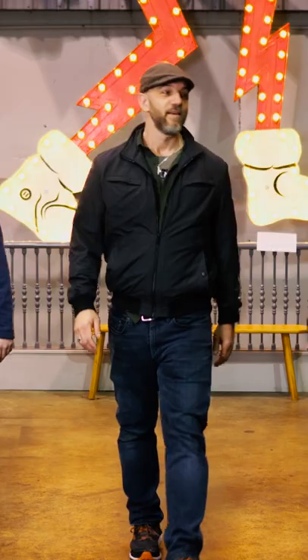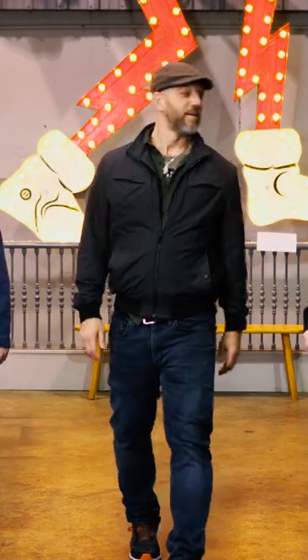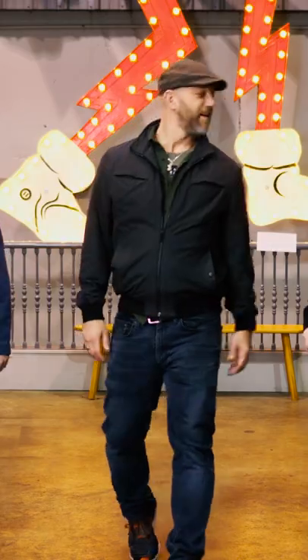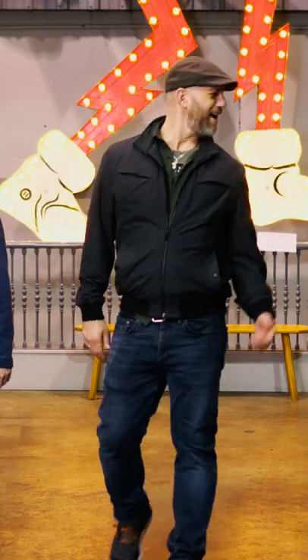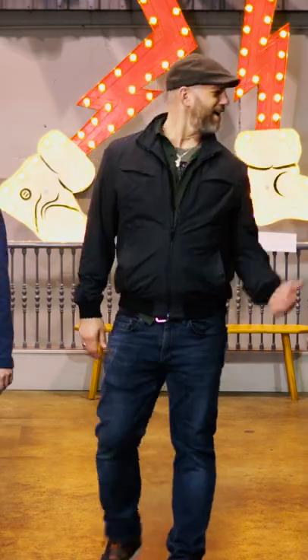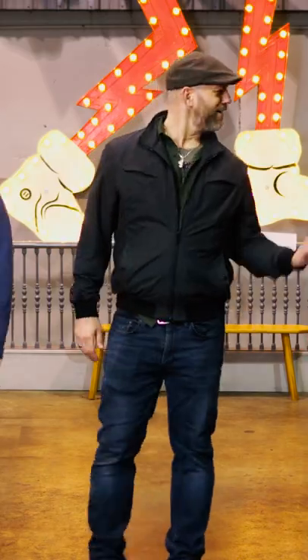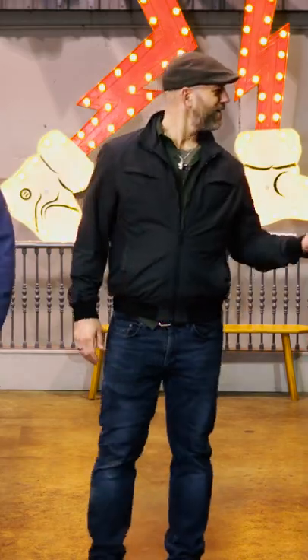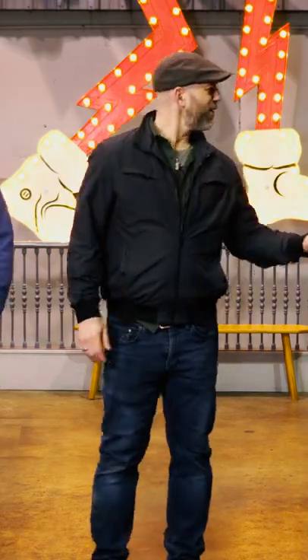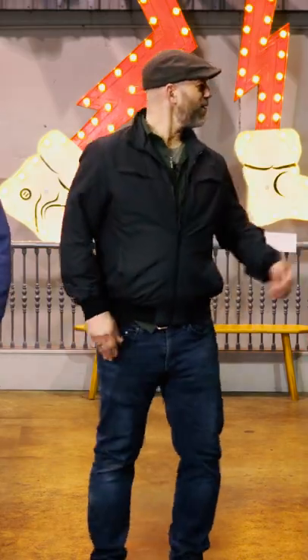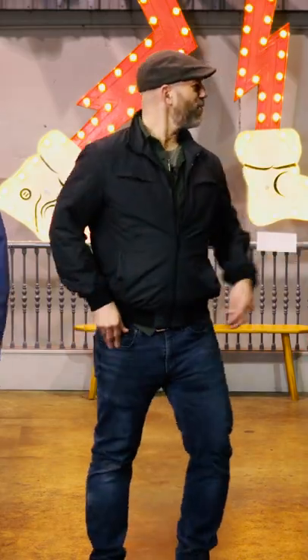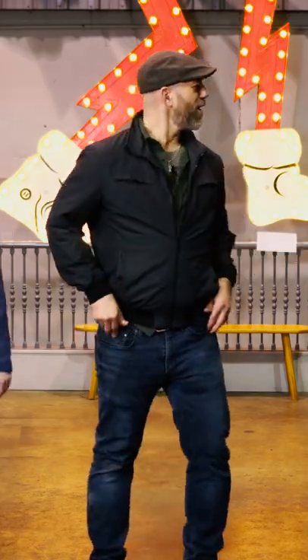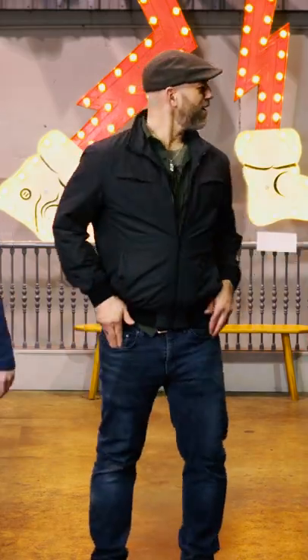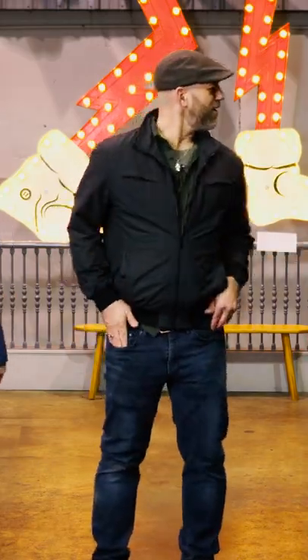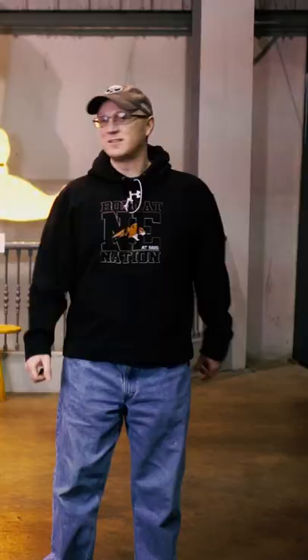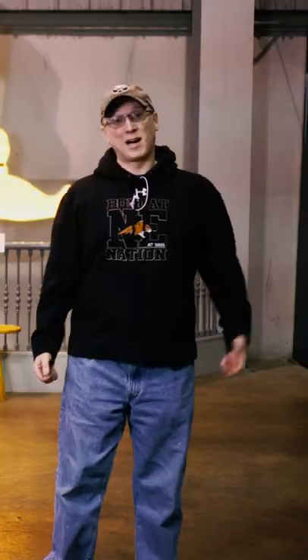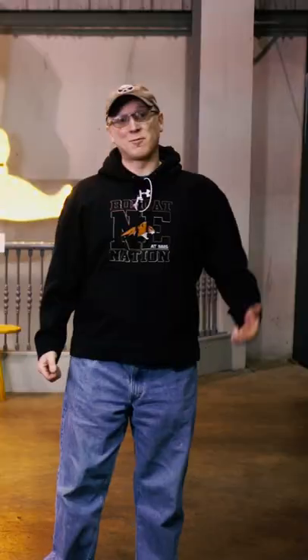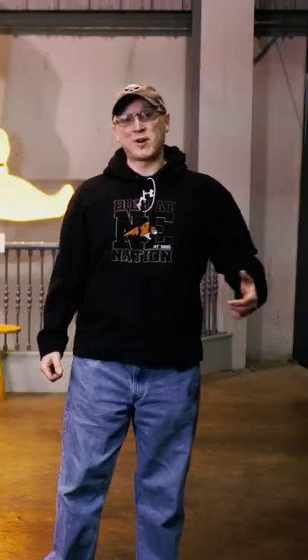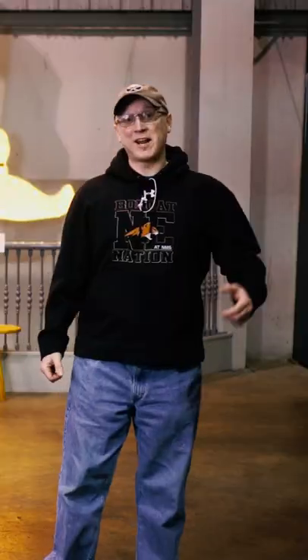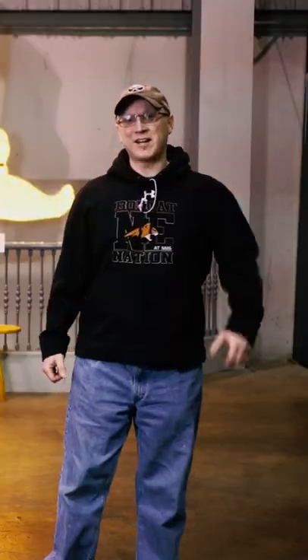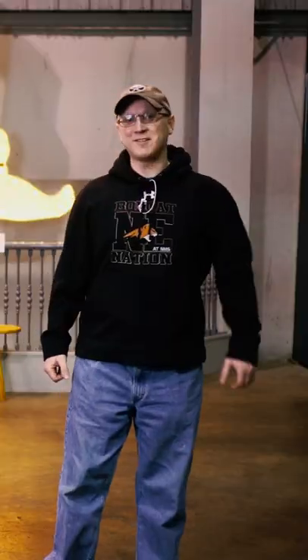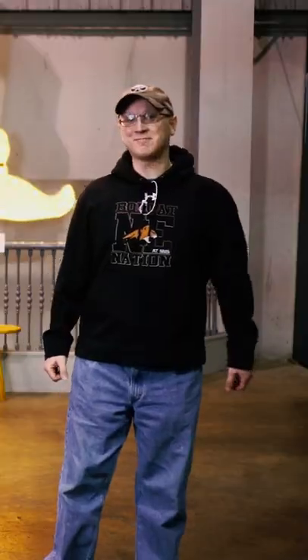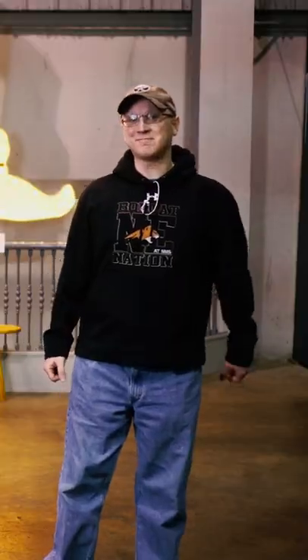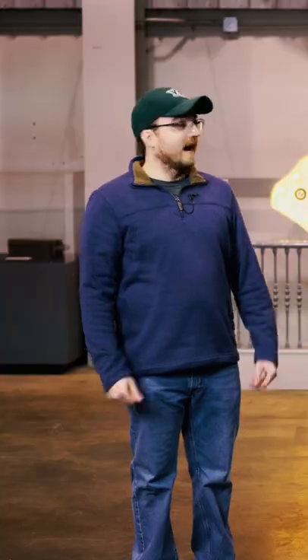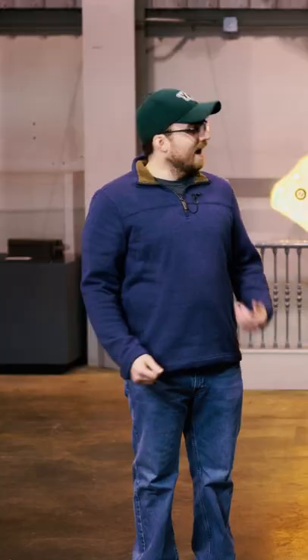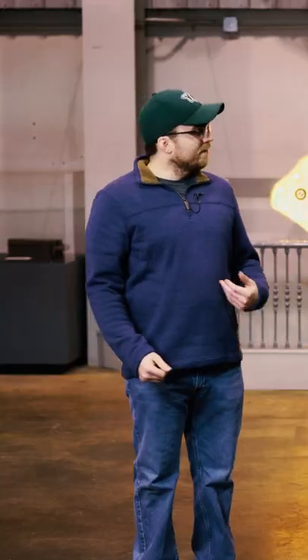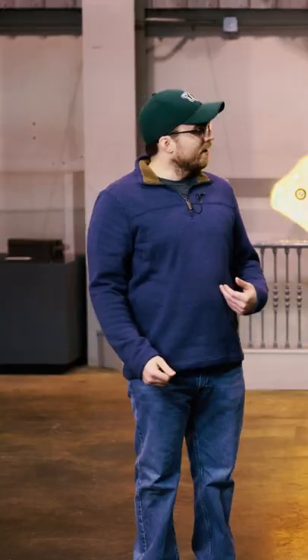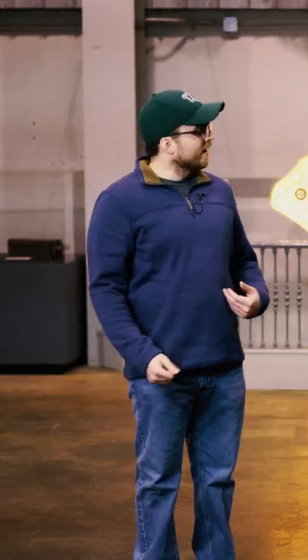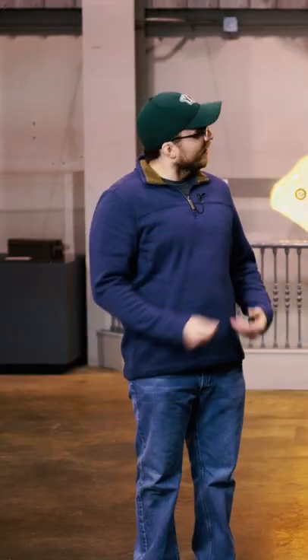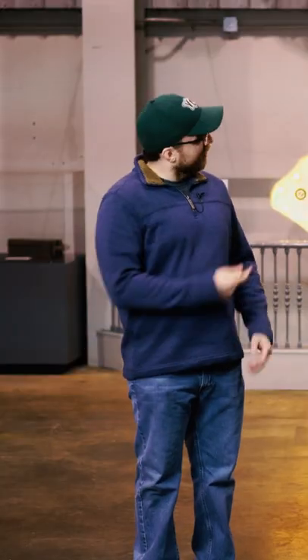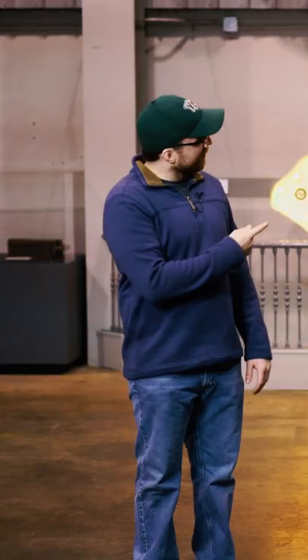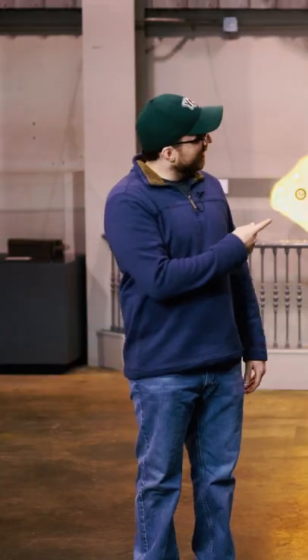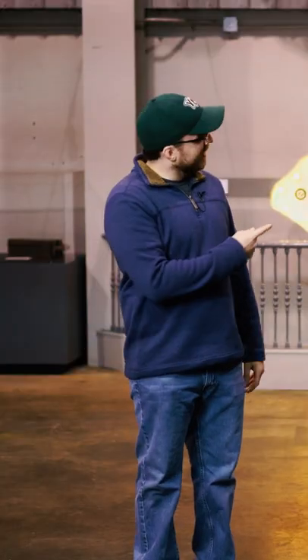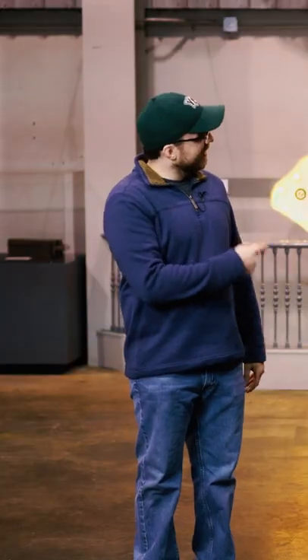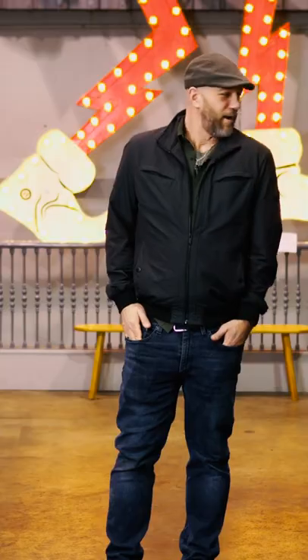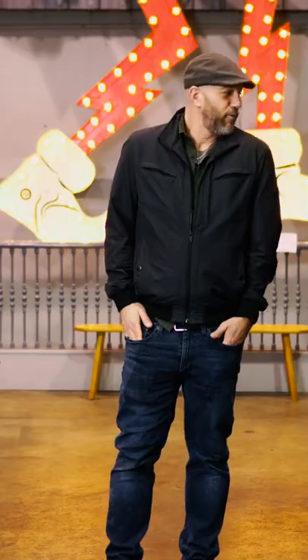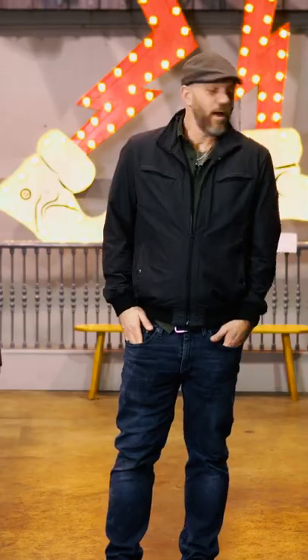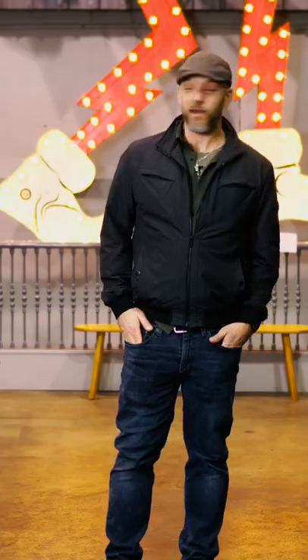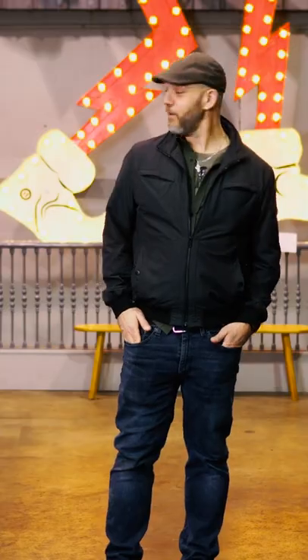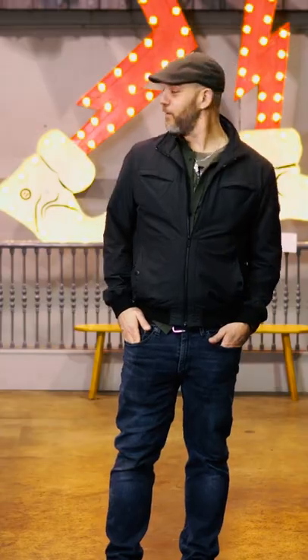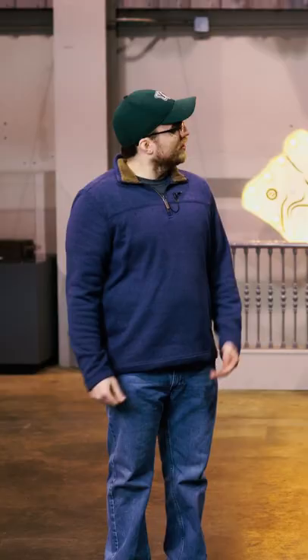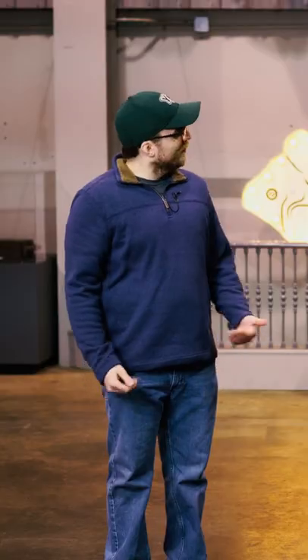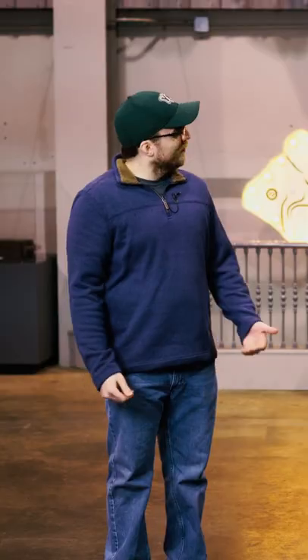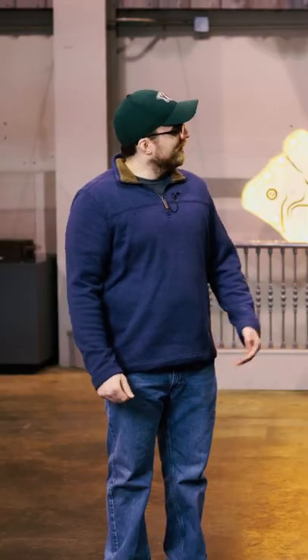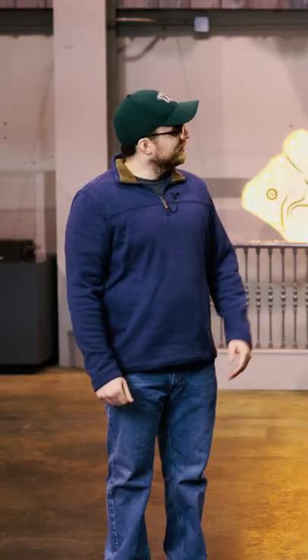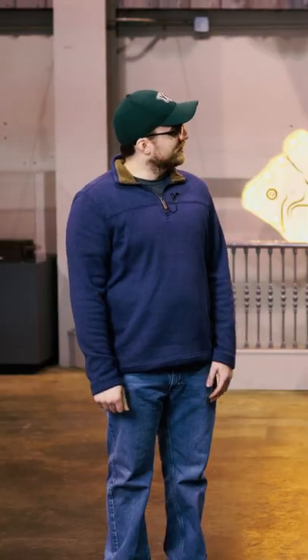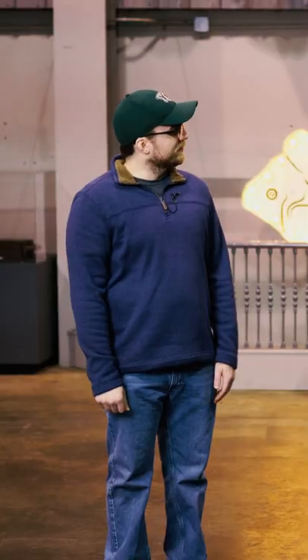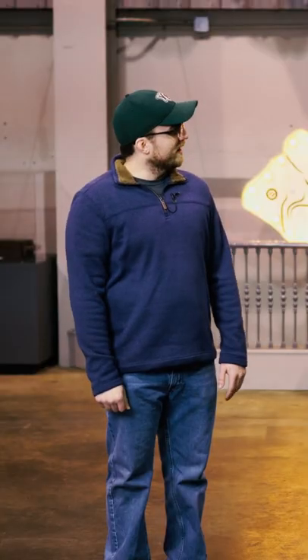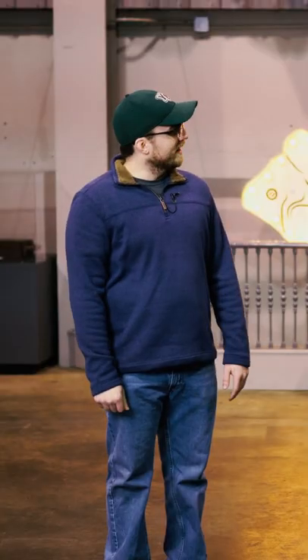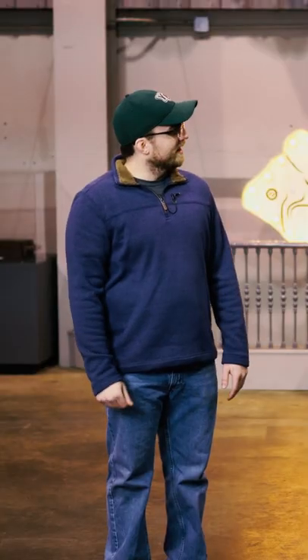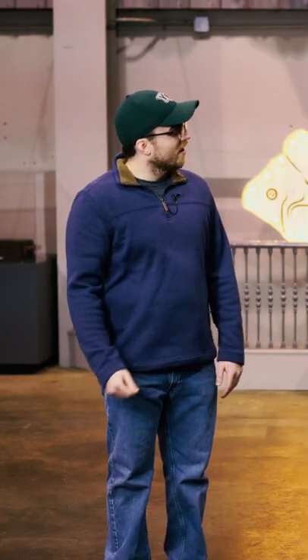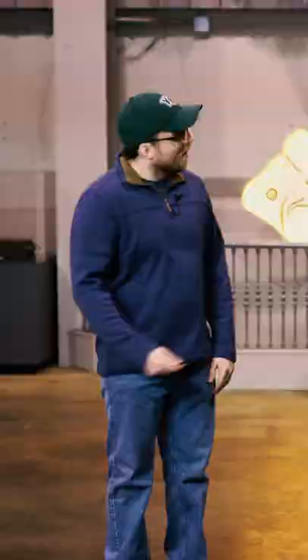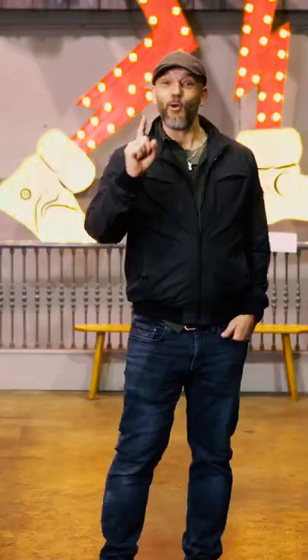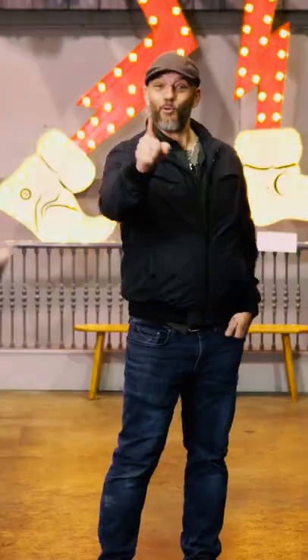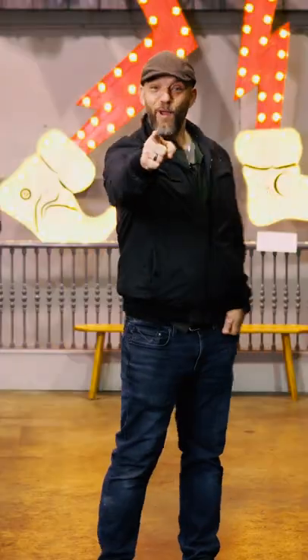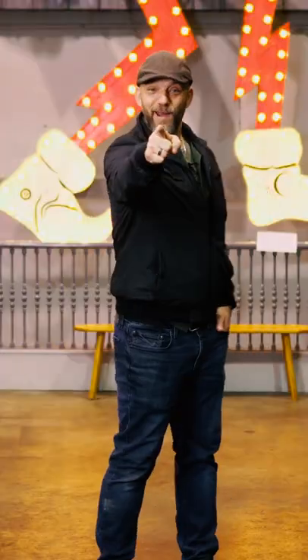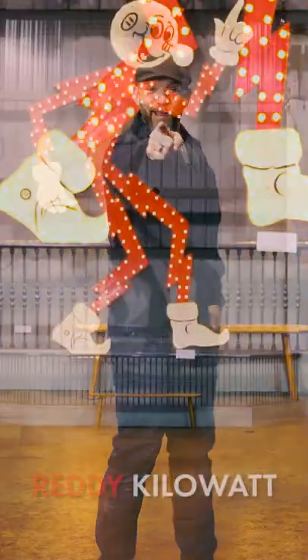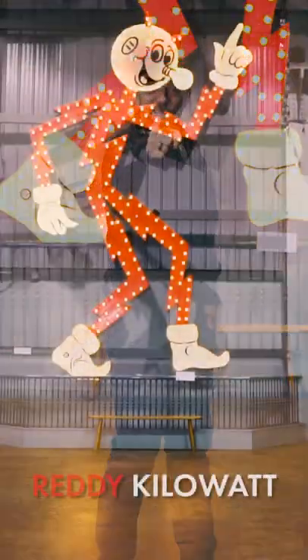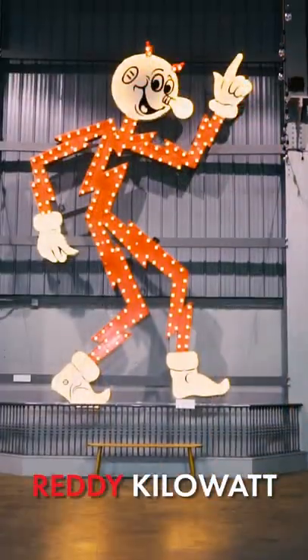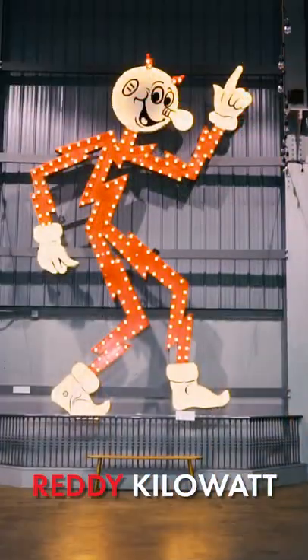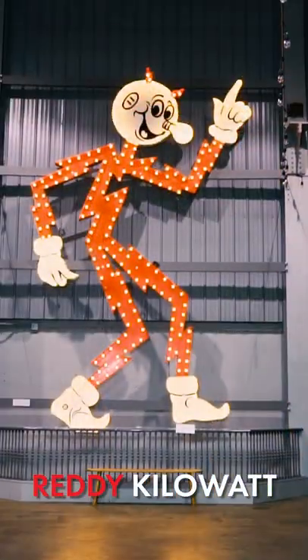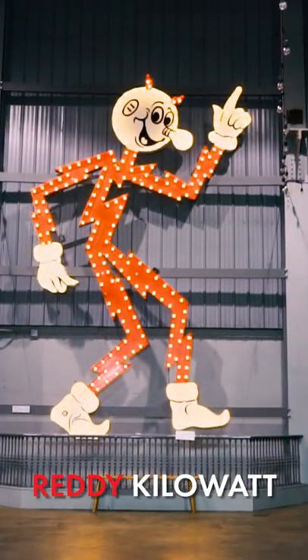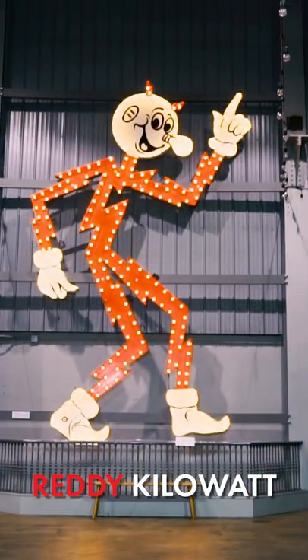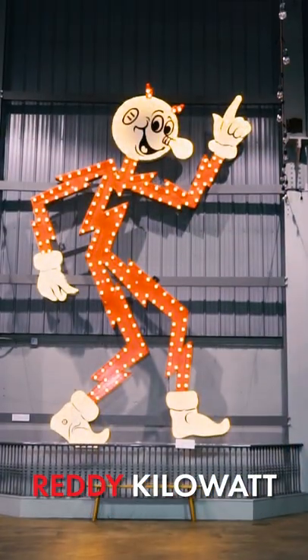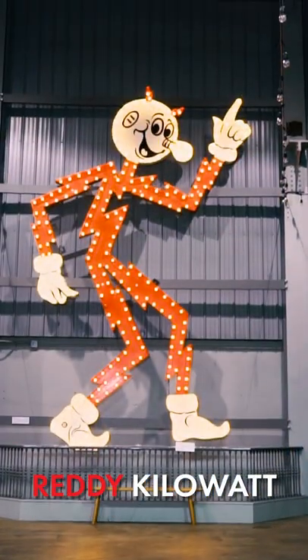Hey, are you ready? I'm ready. Are you ready? I'm ready. You know who else is ready? Ready Kilowatt.